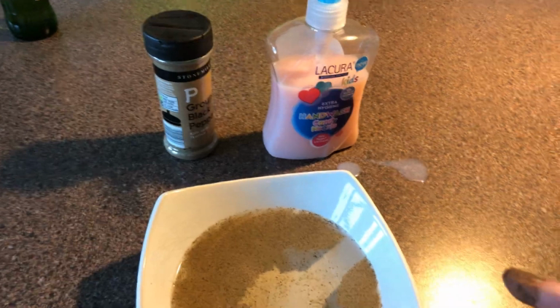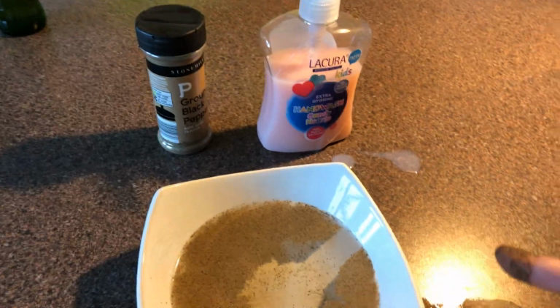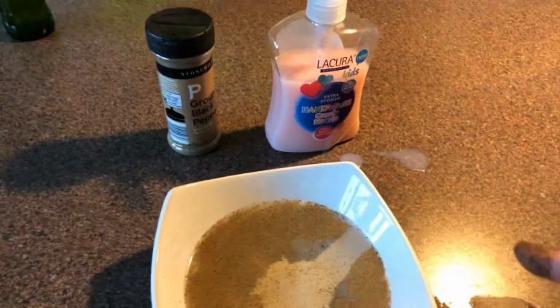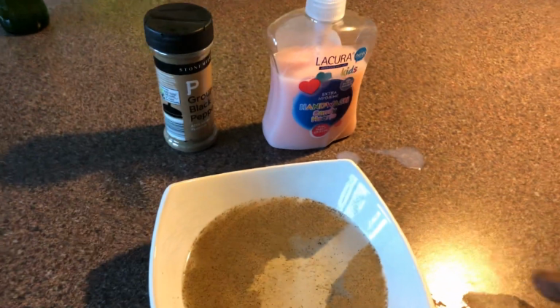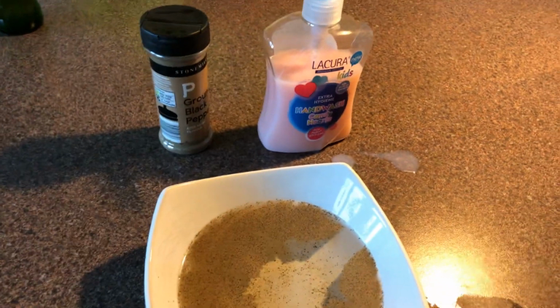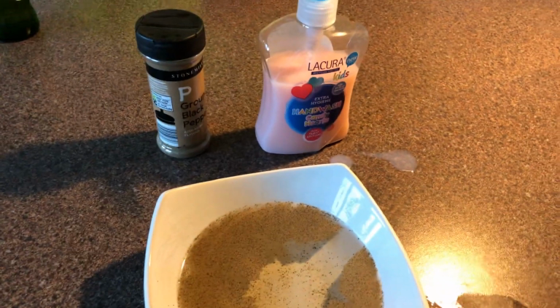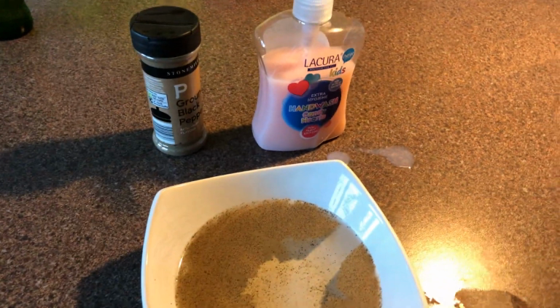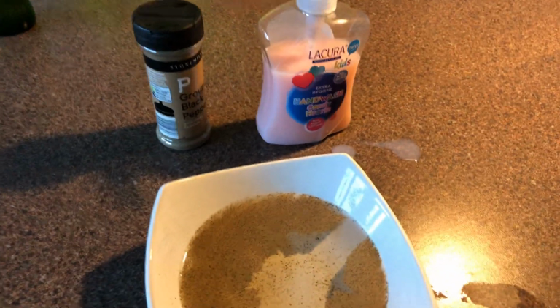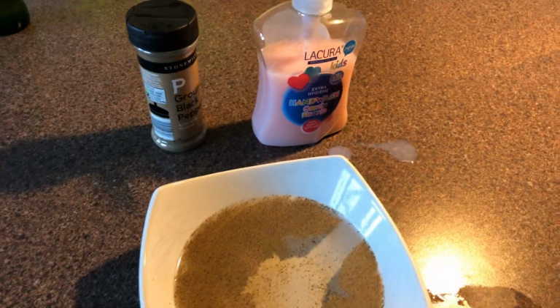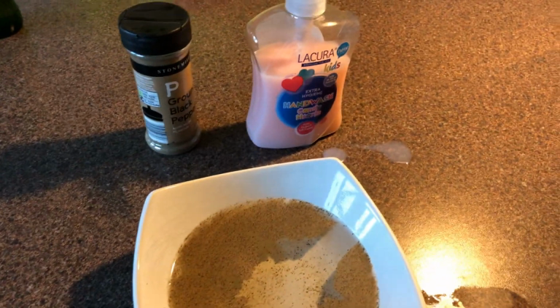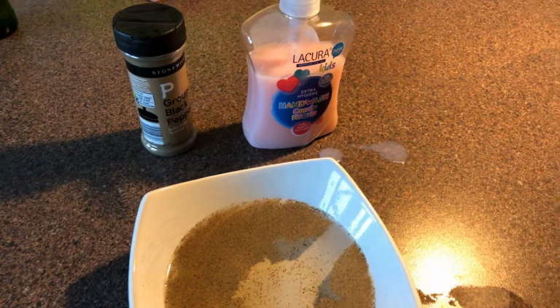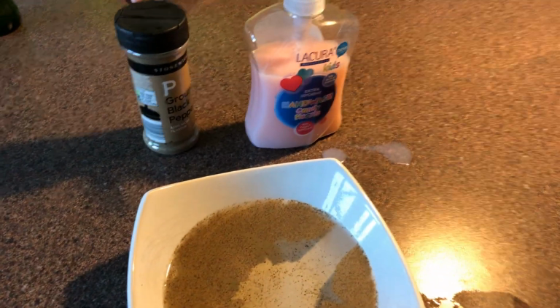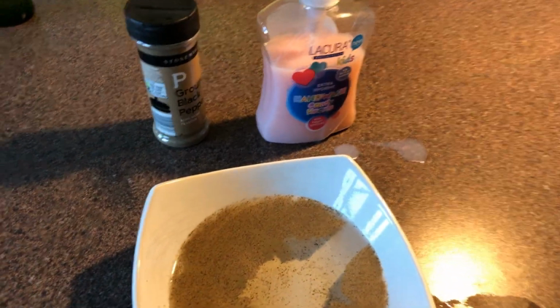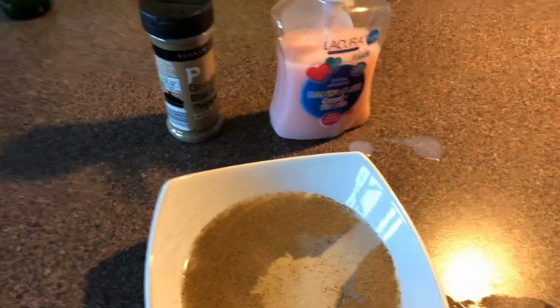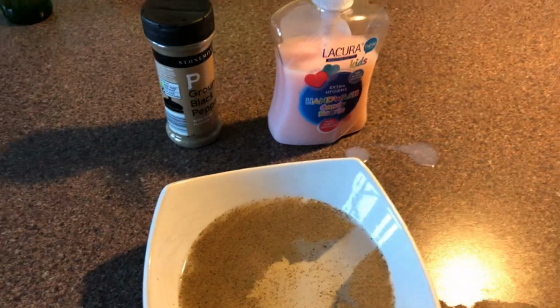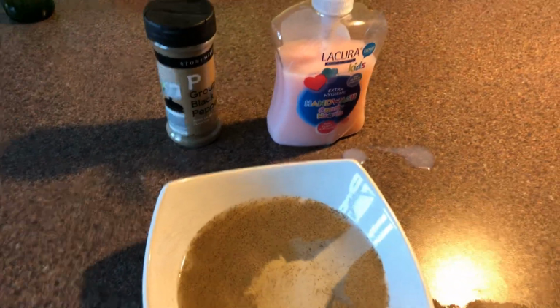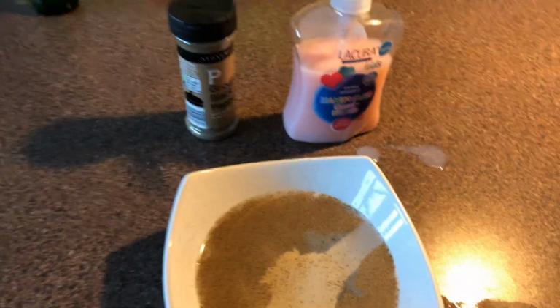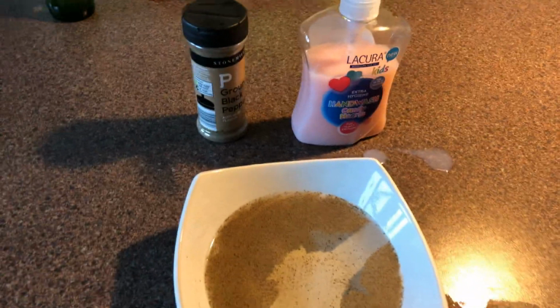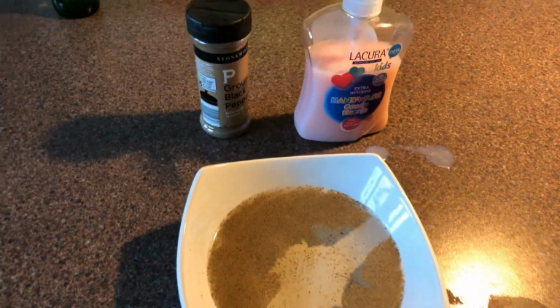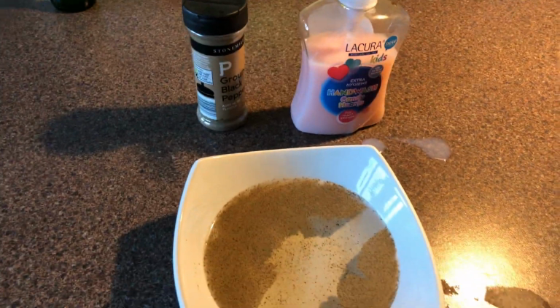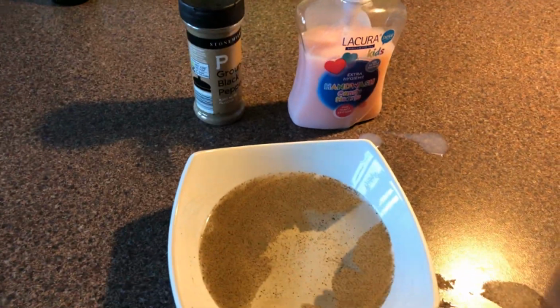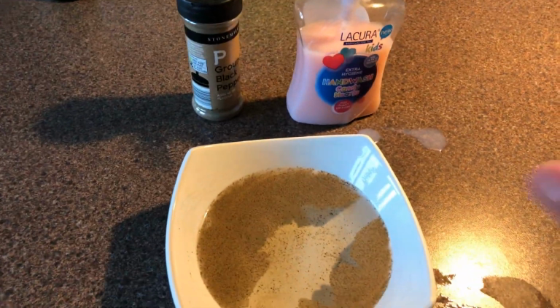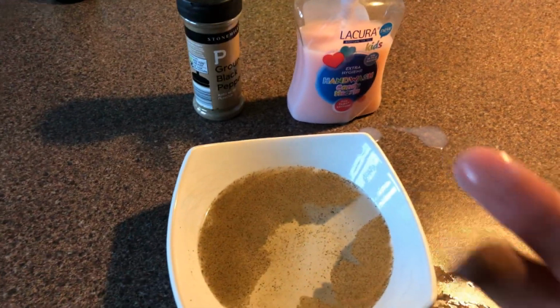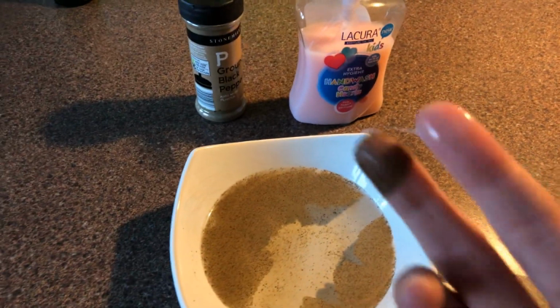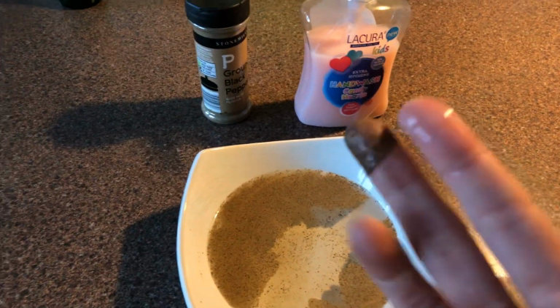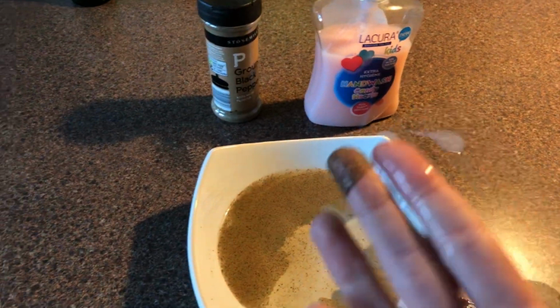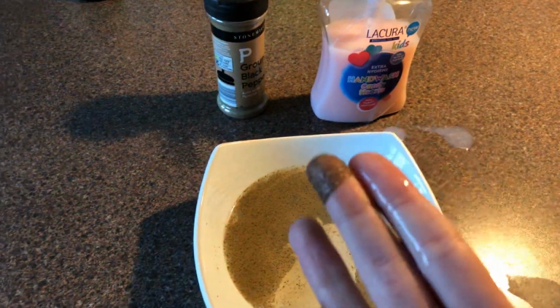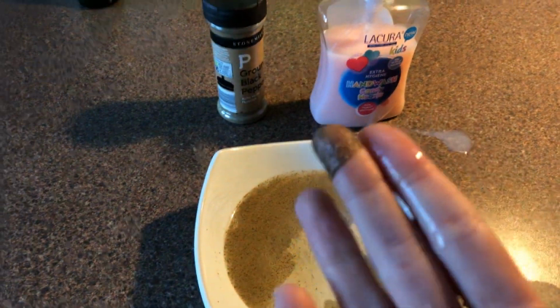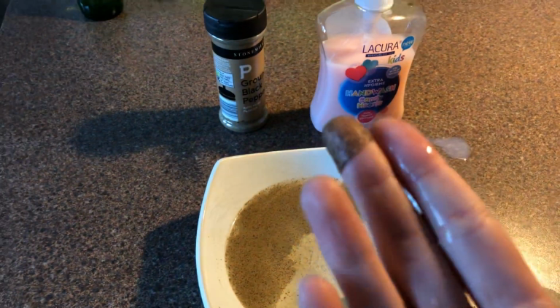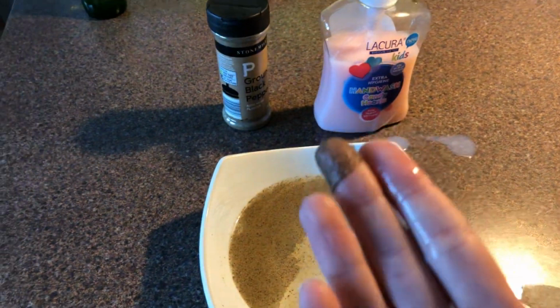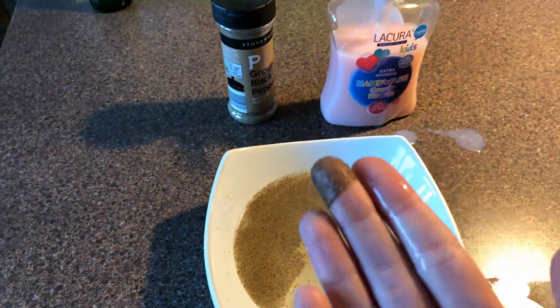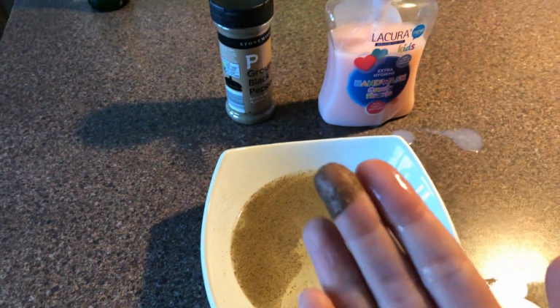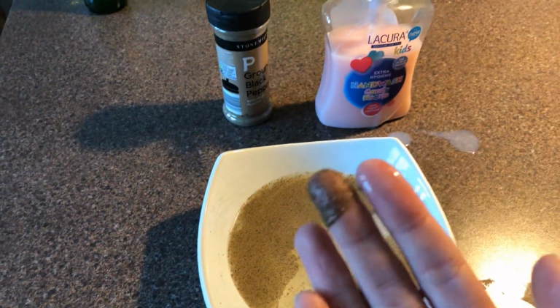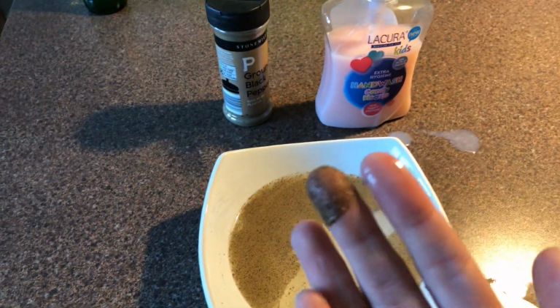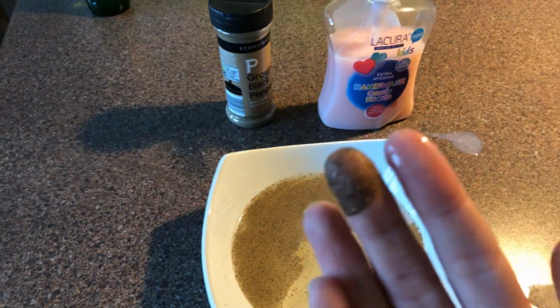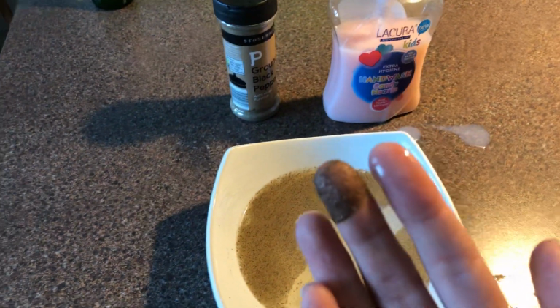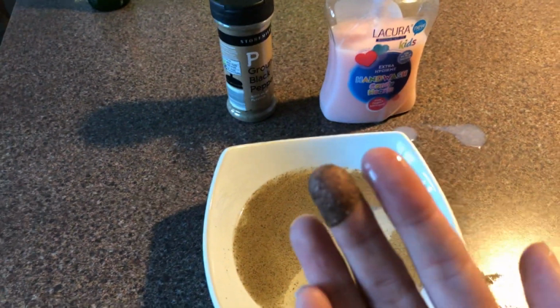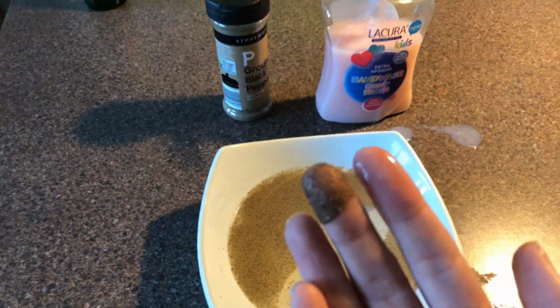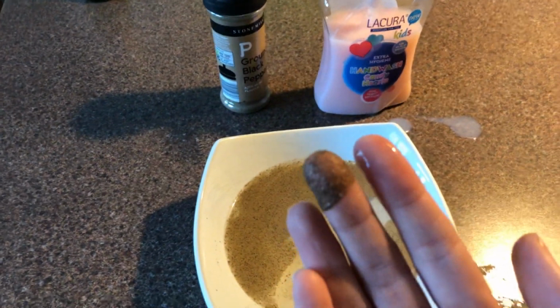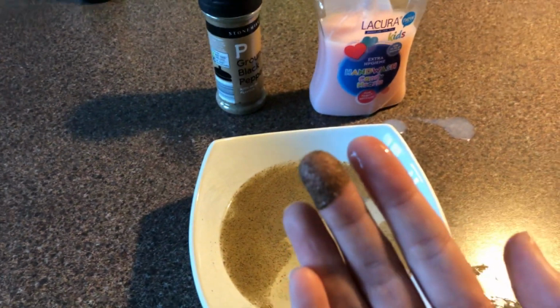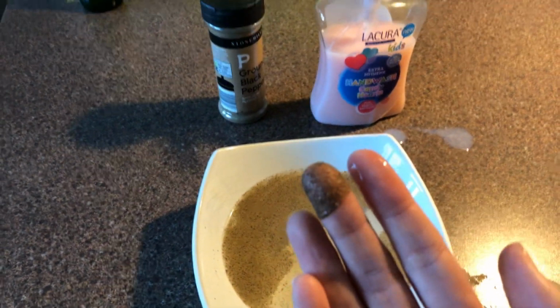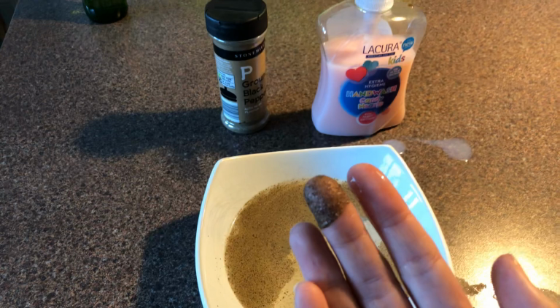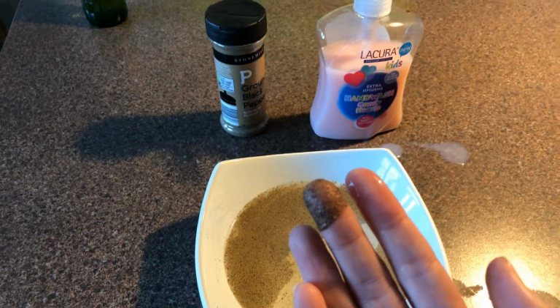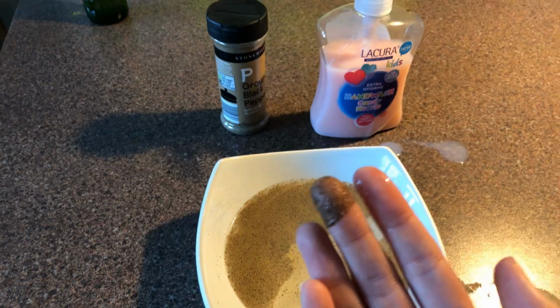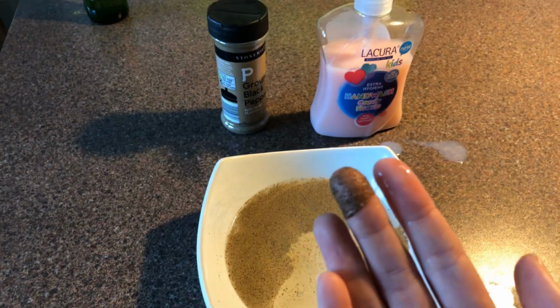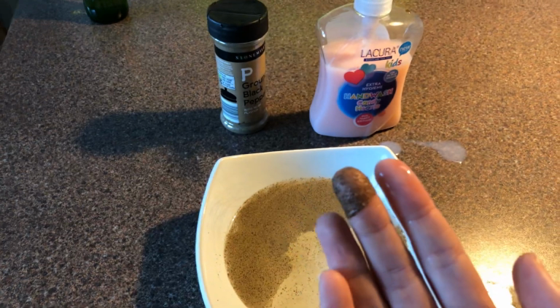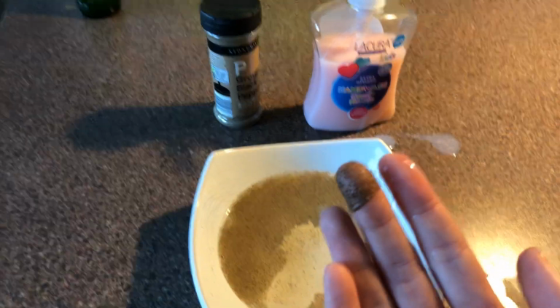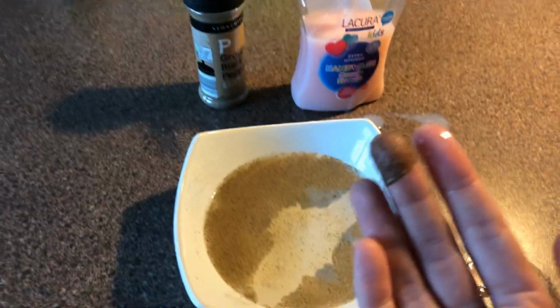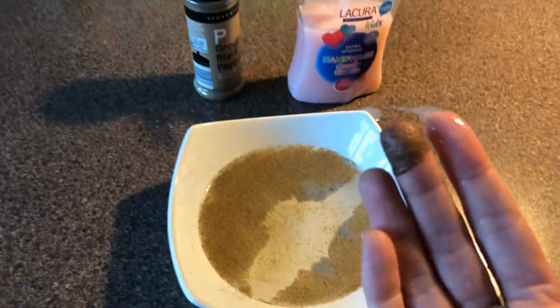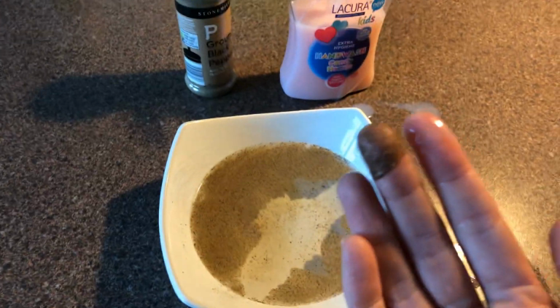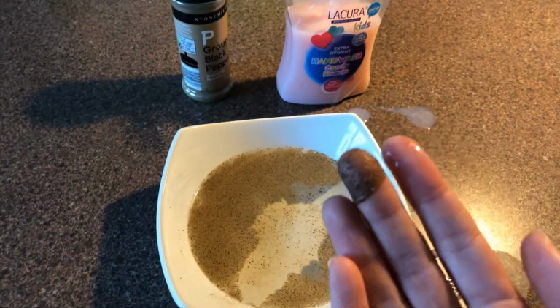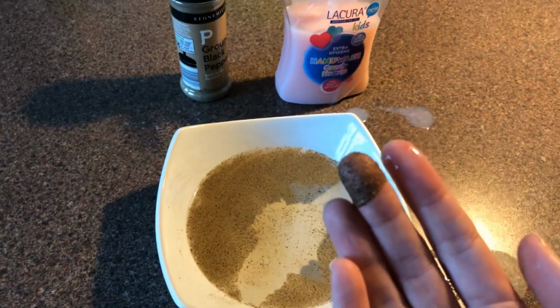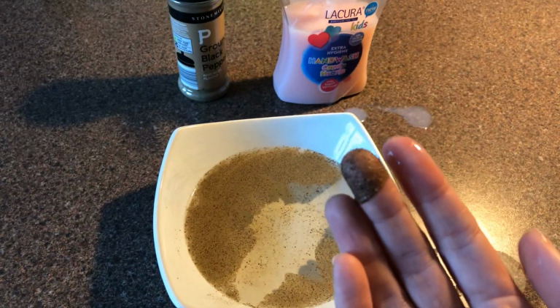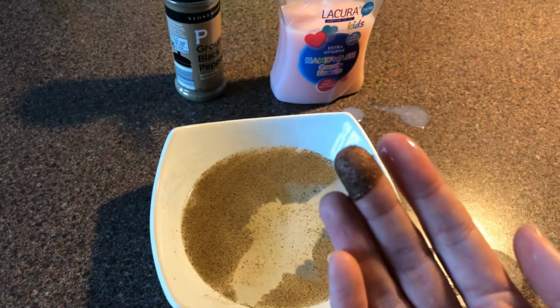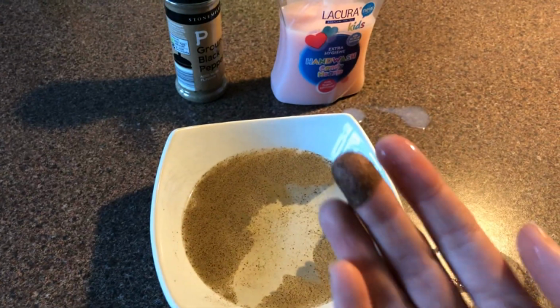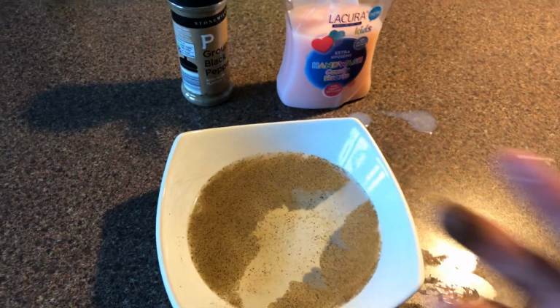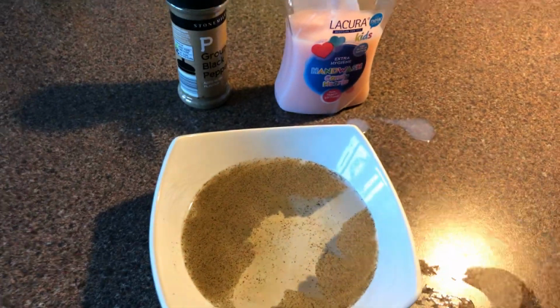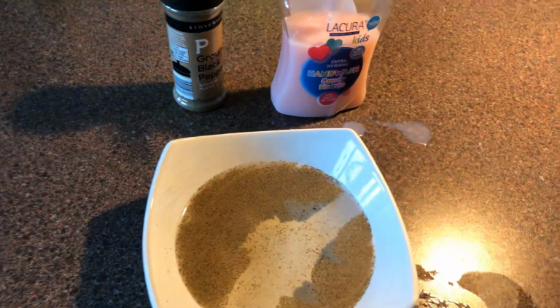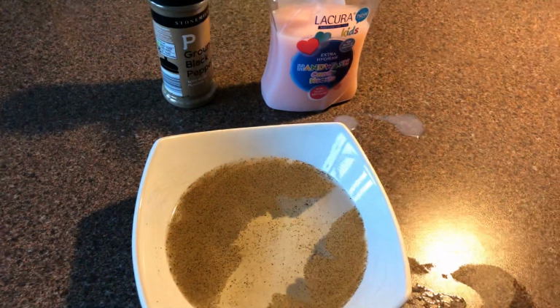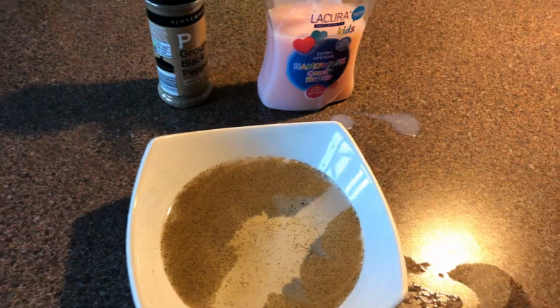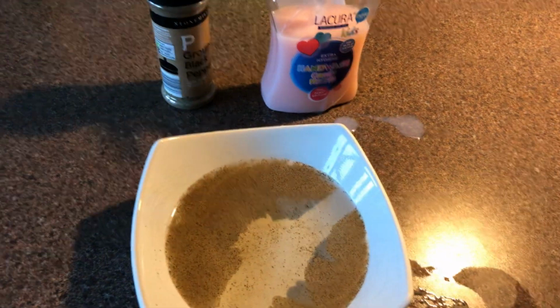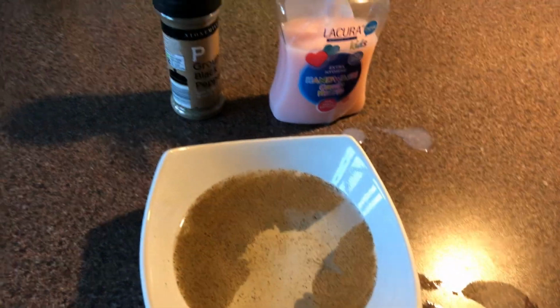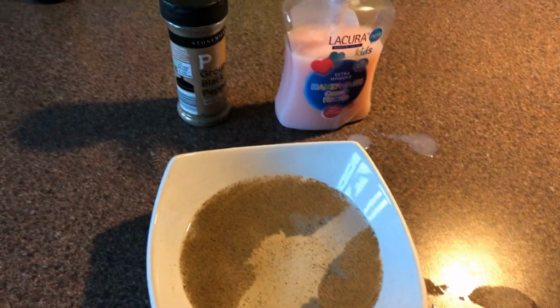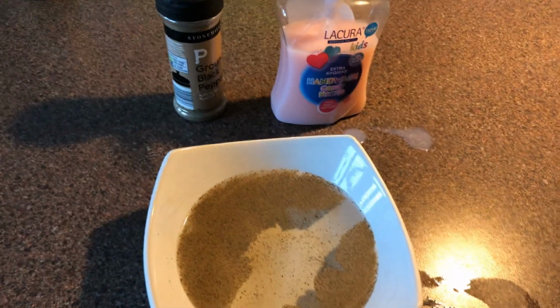And it really shows the importance of washing your hands and keeping your hands clean. Enjoy everybody!